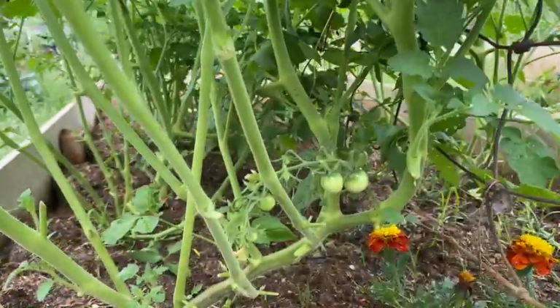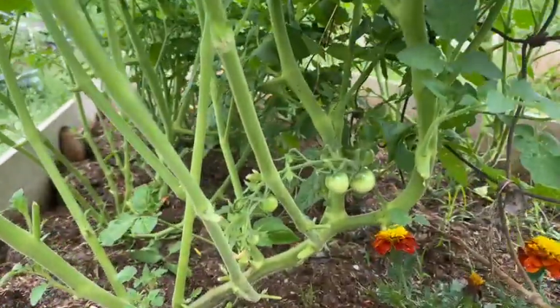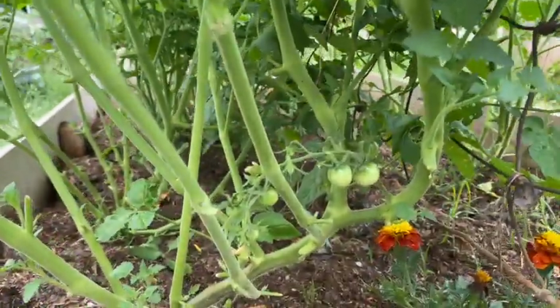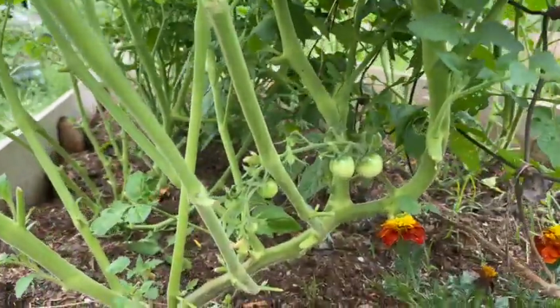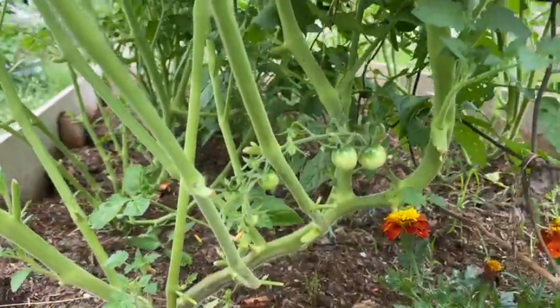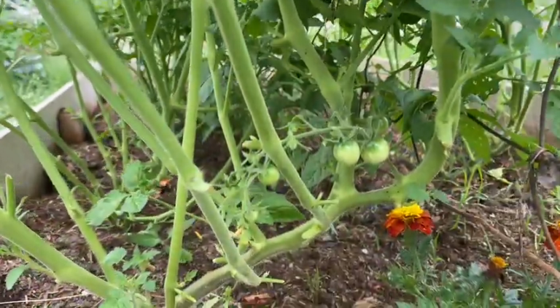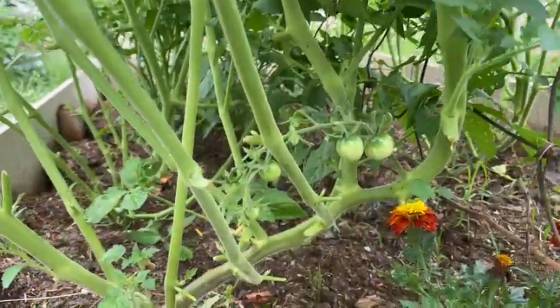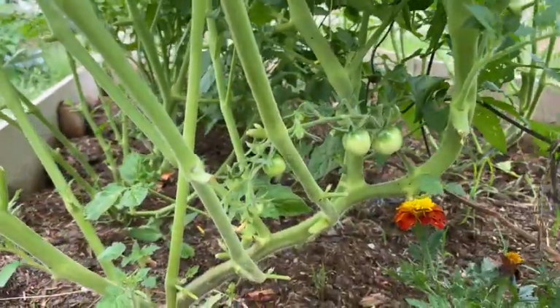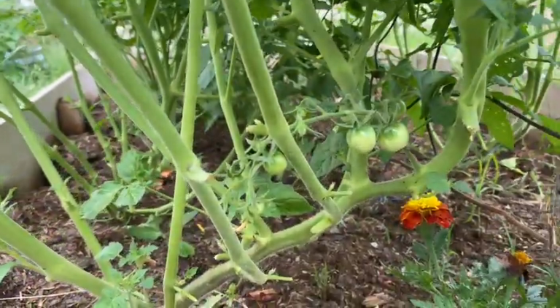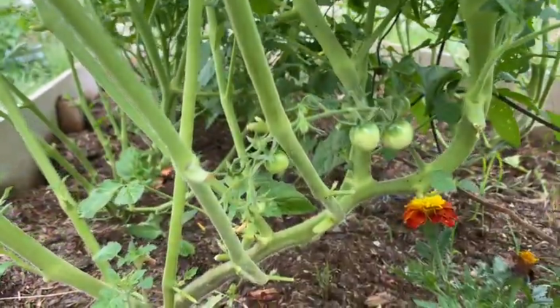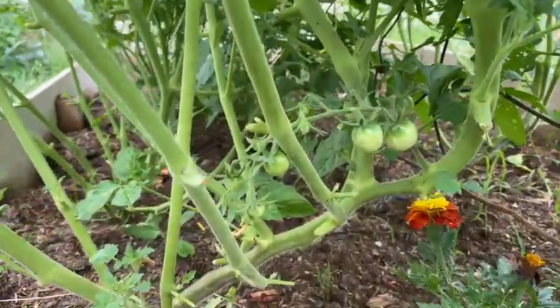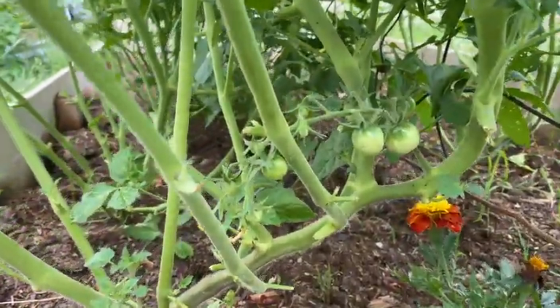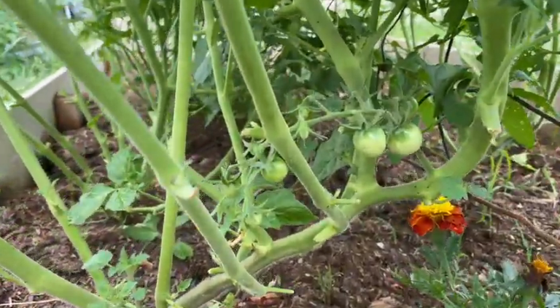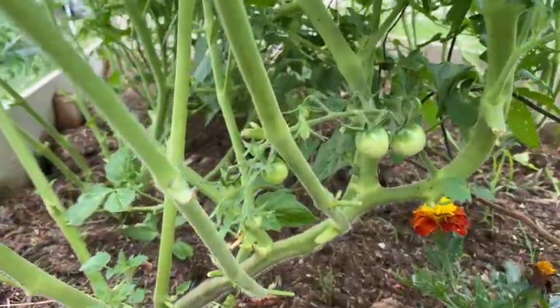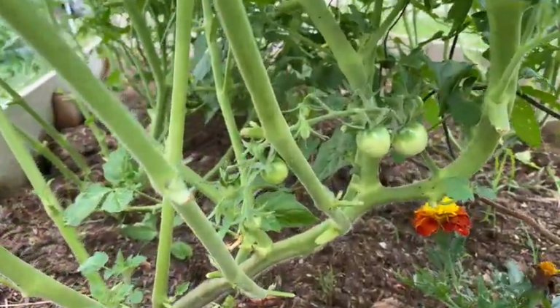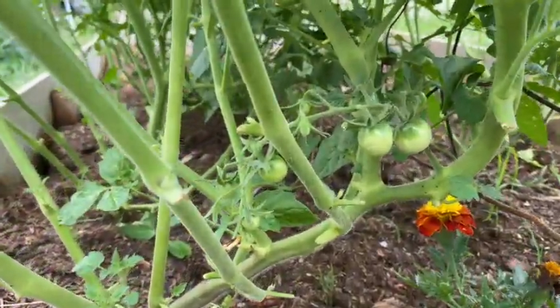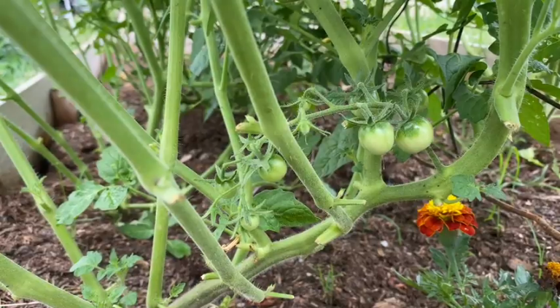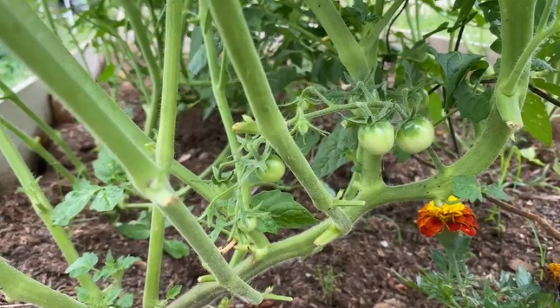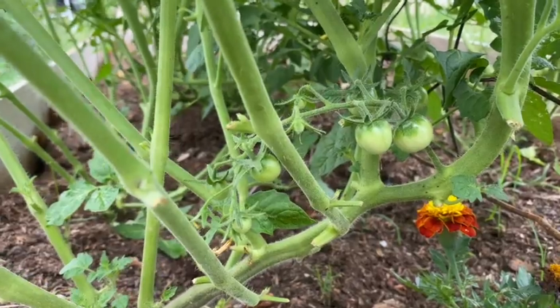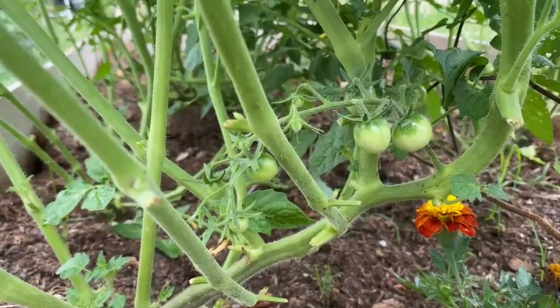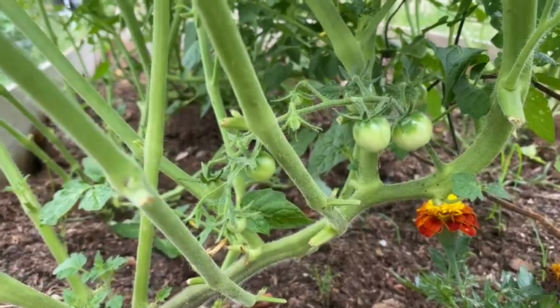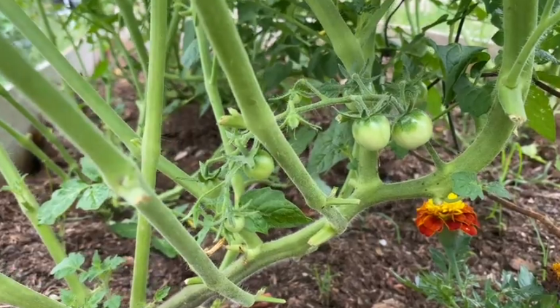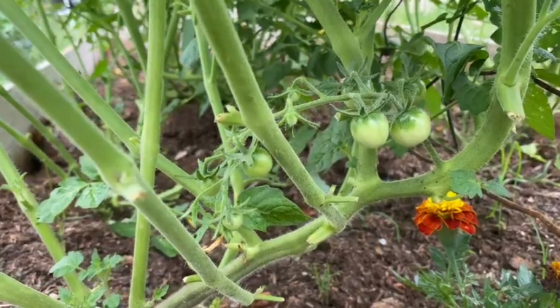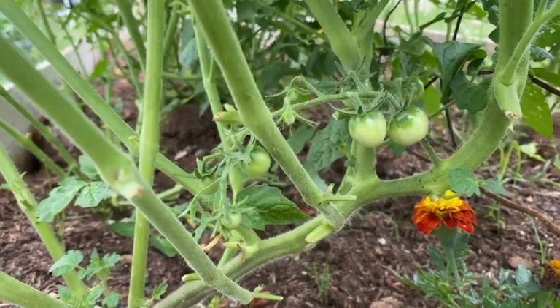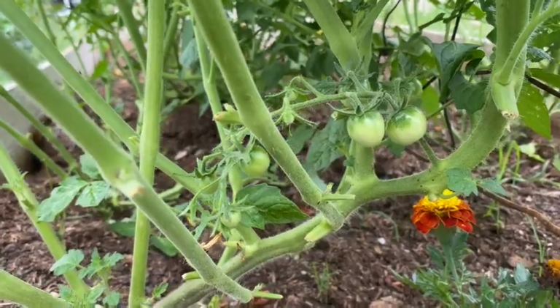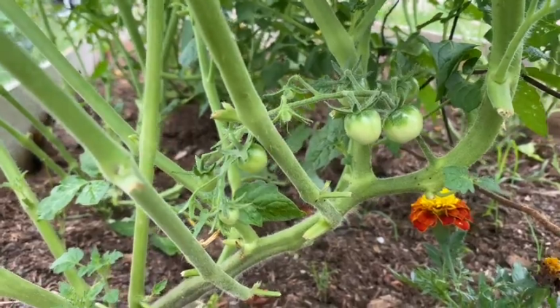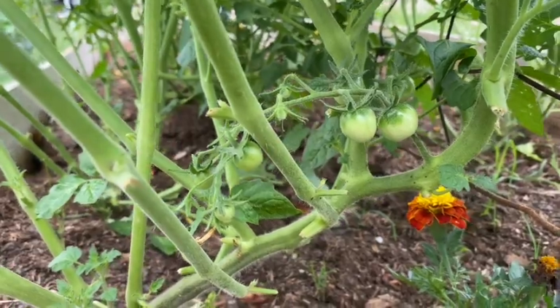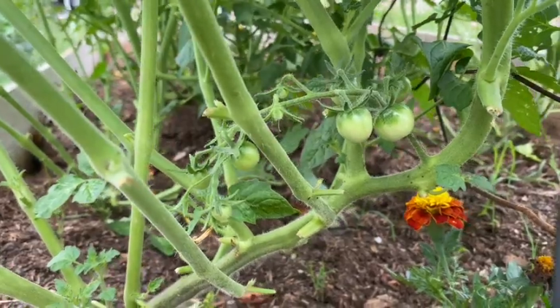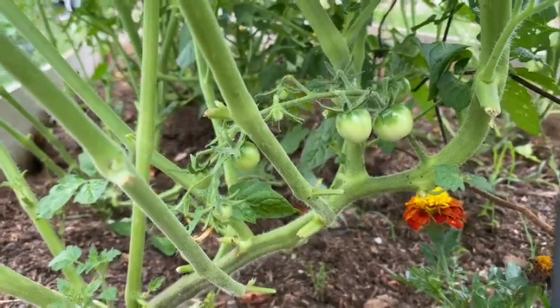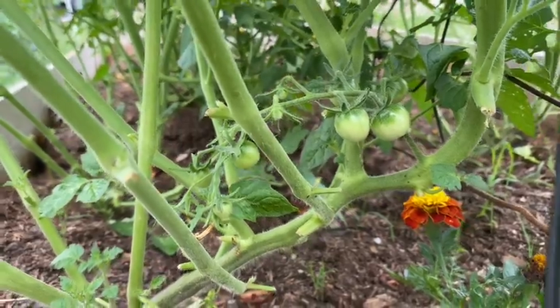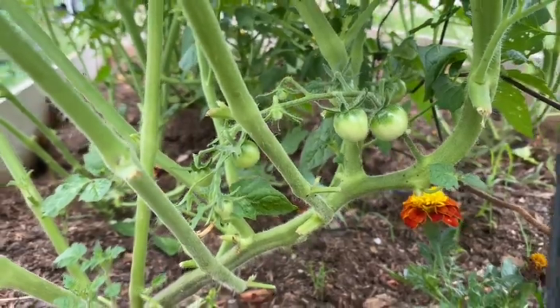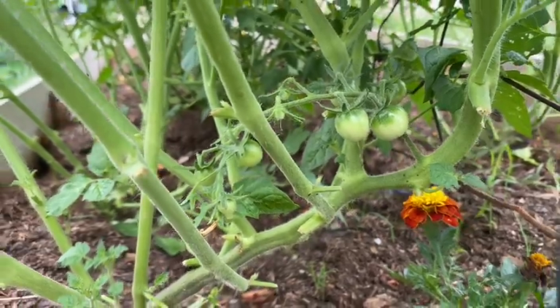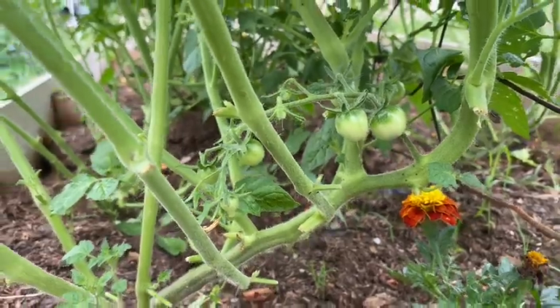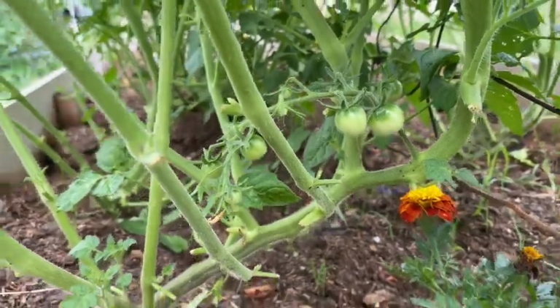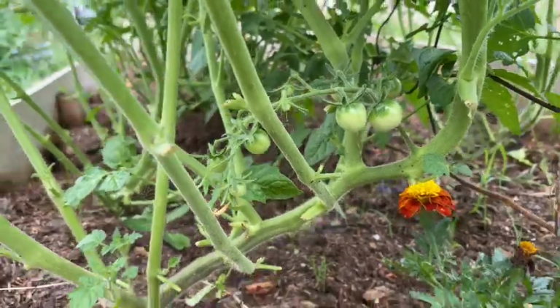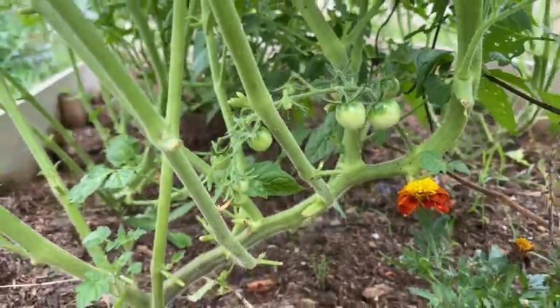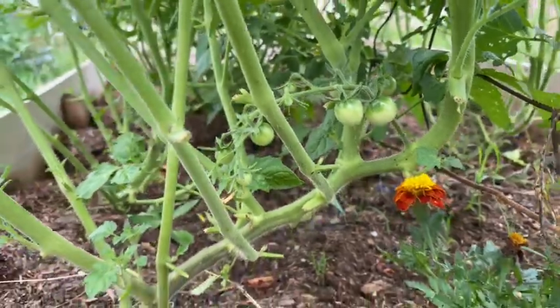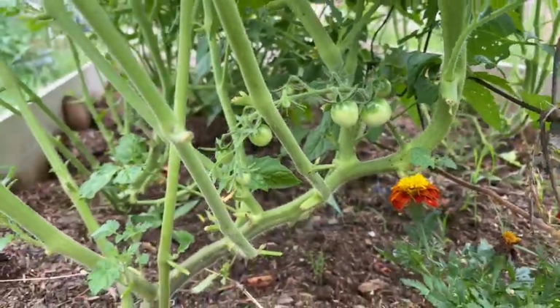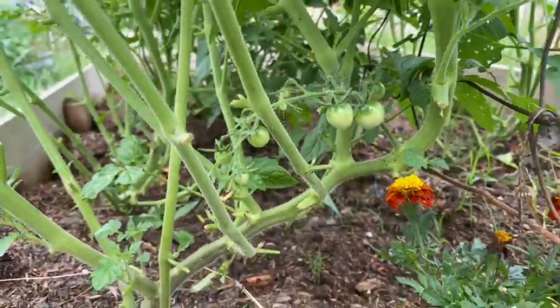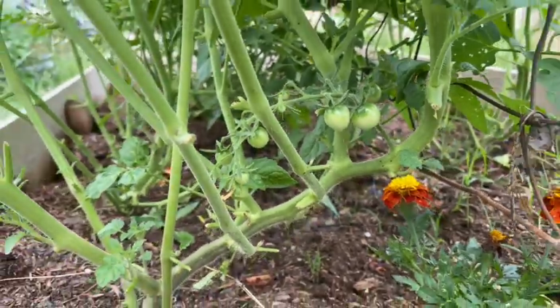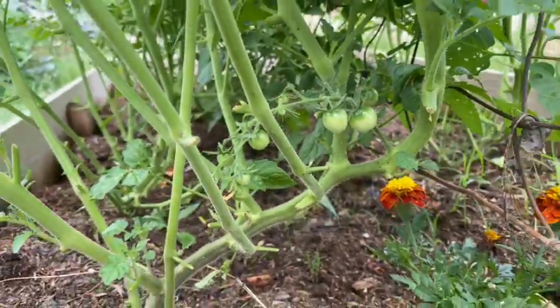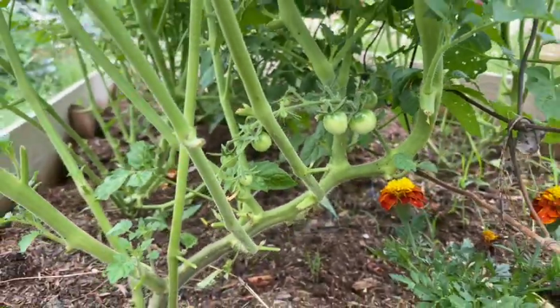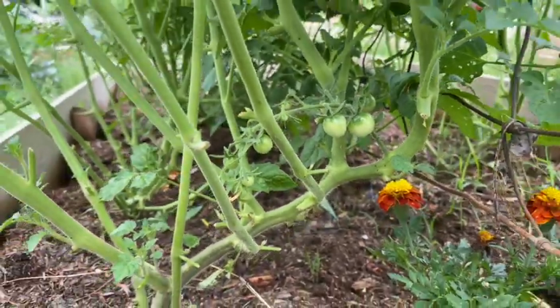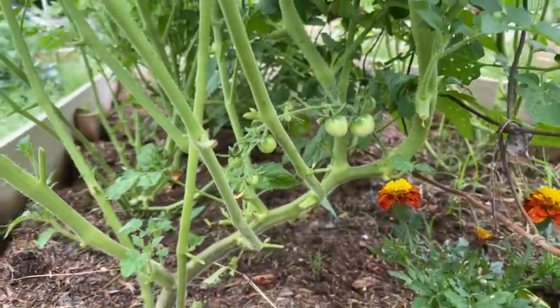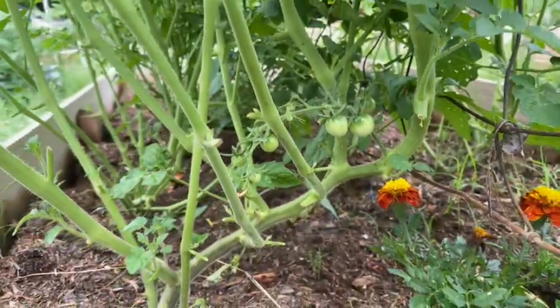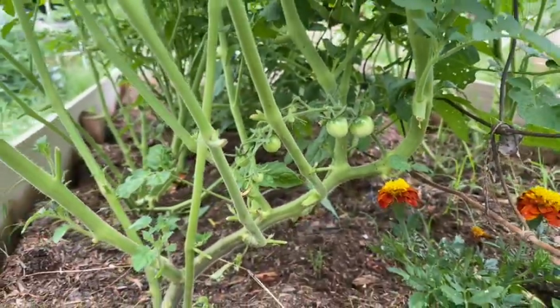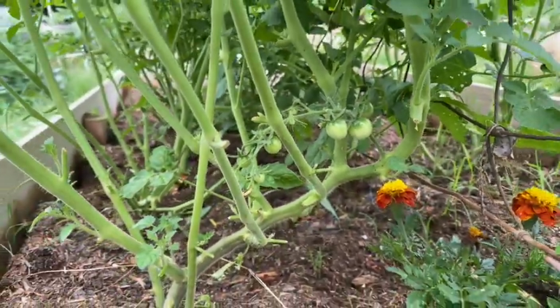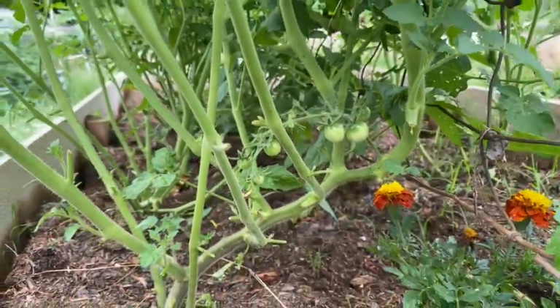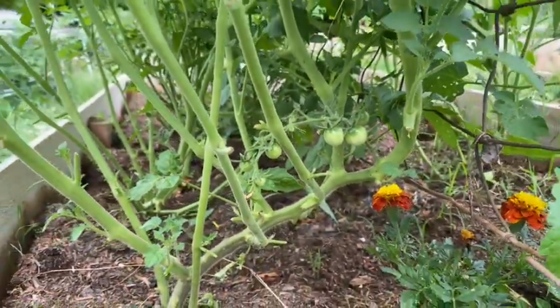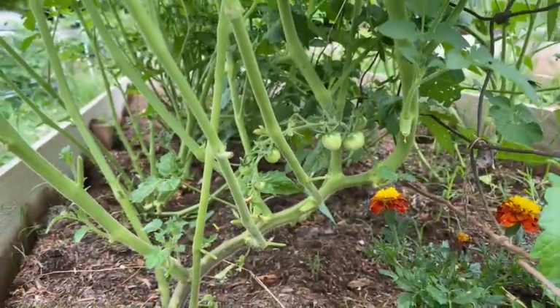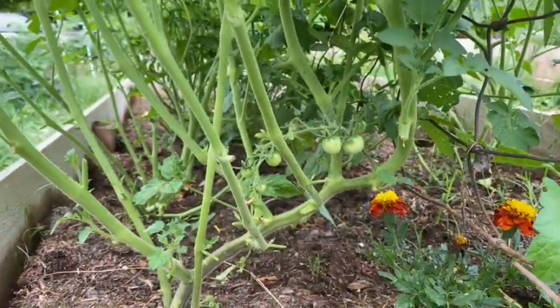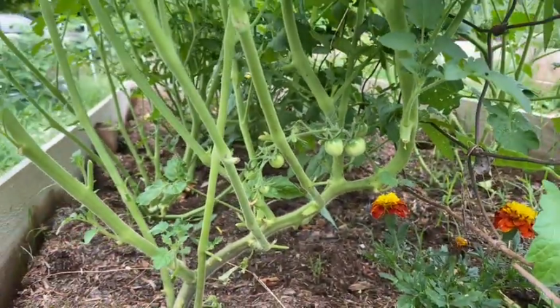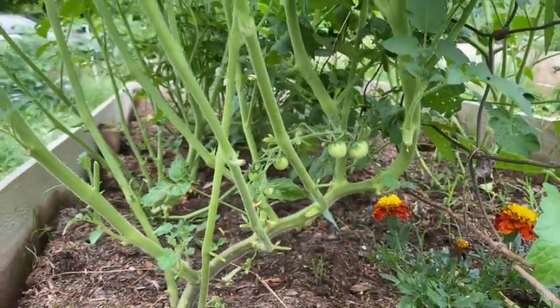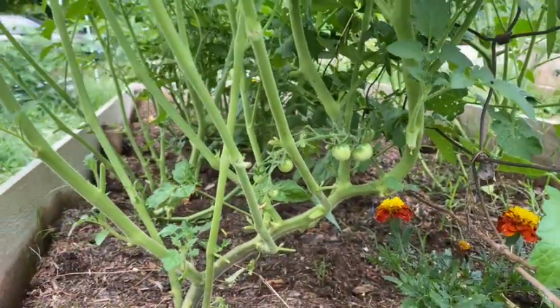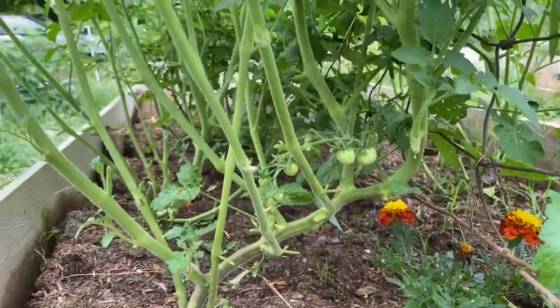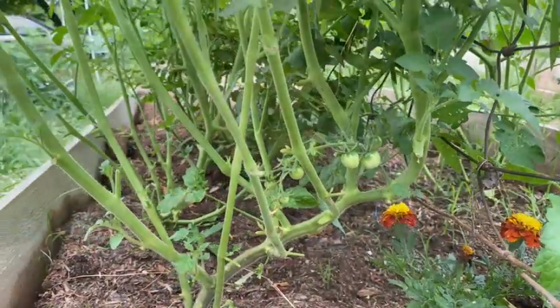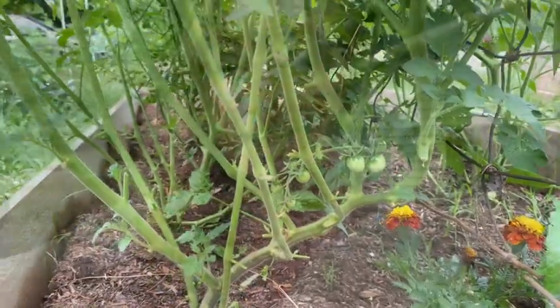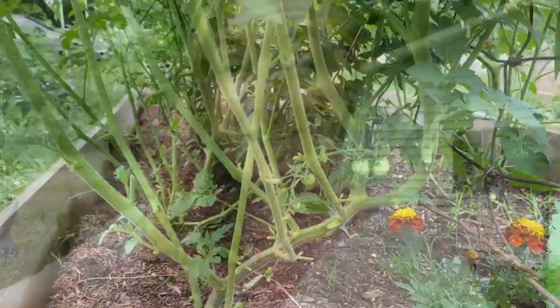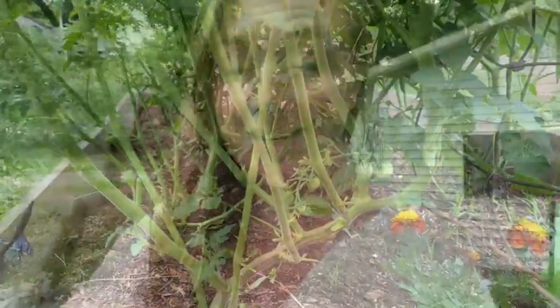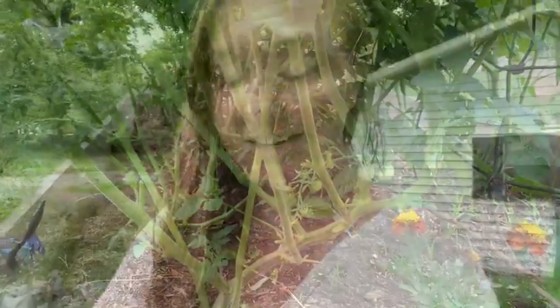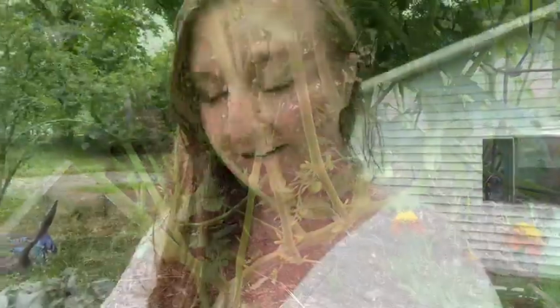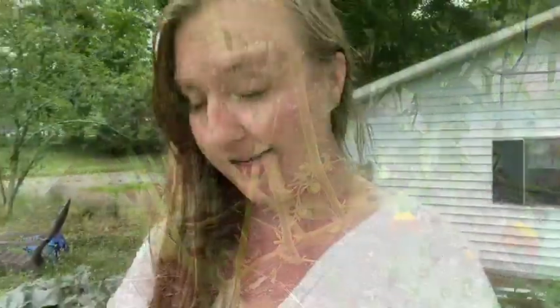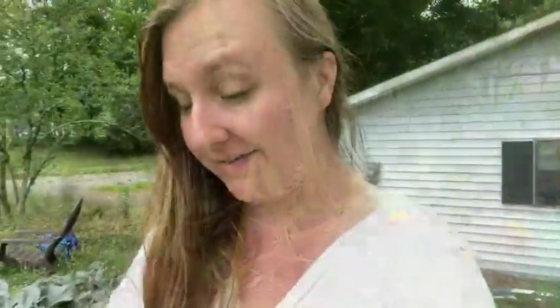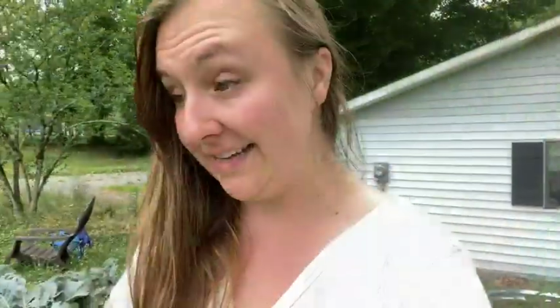Can't leave you on a completely bad note — this was not going to be a full garden tour but look at these: so much fruit being set.